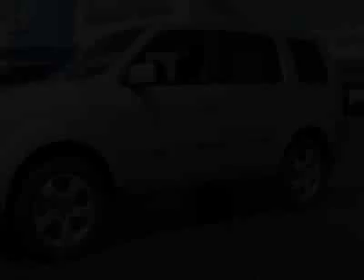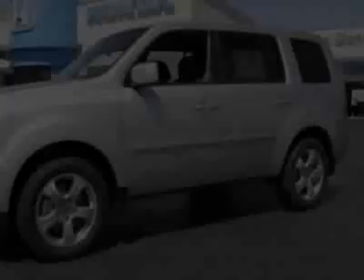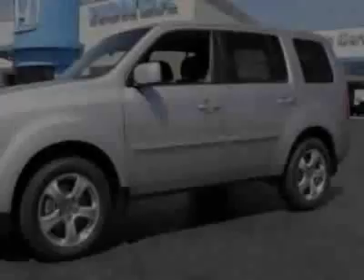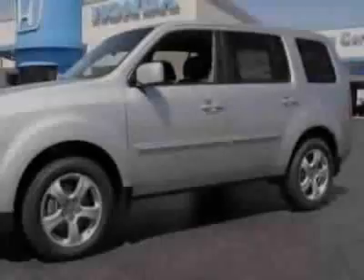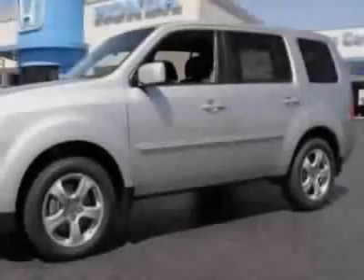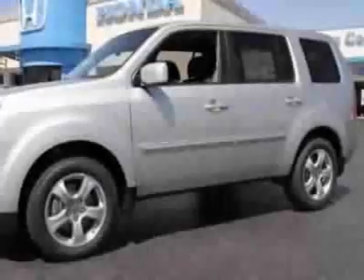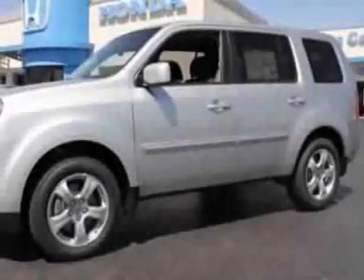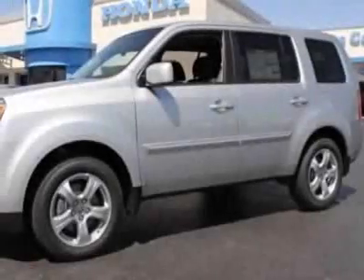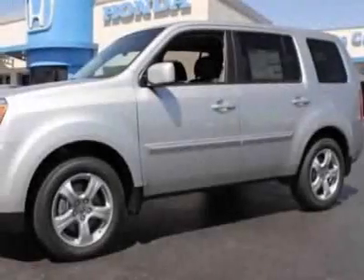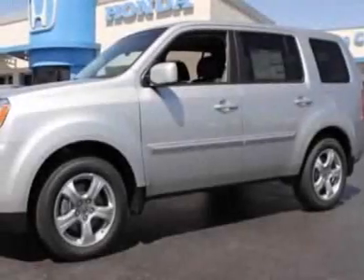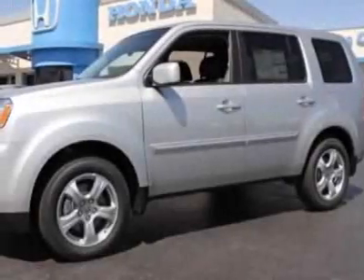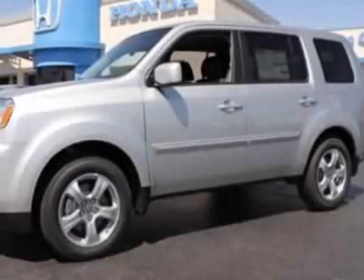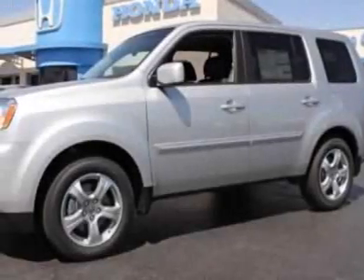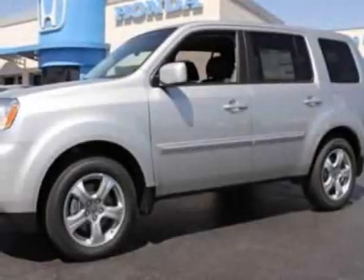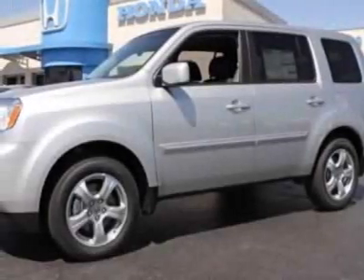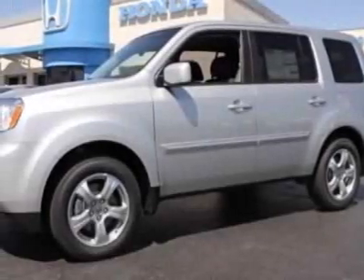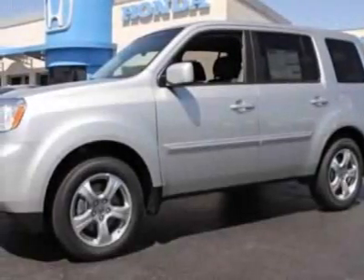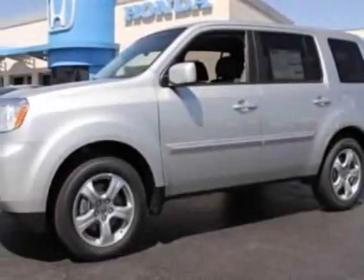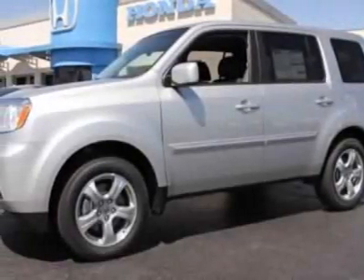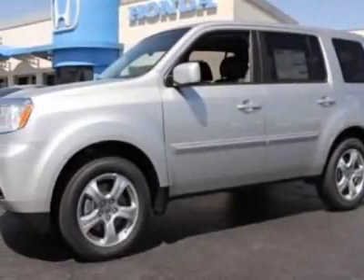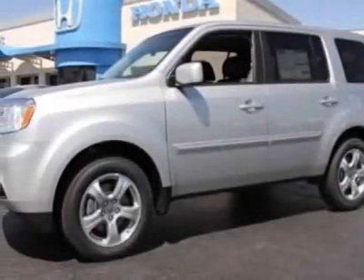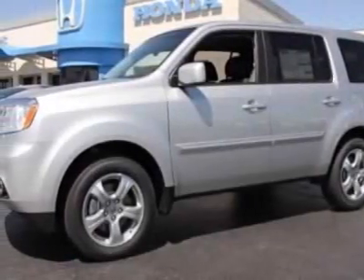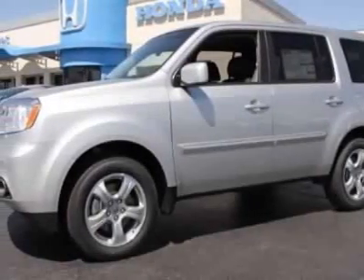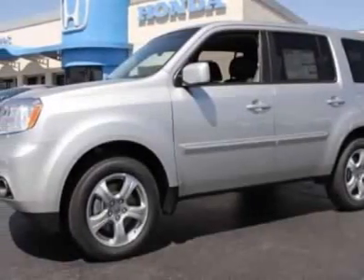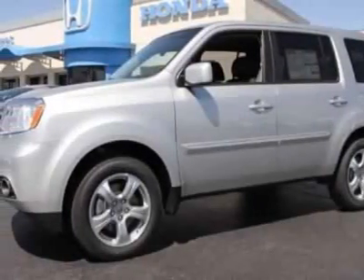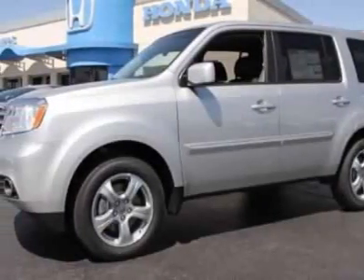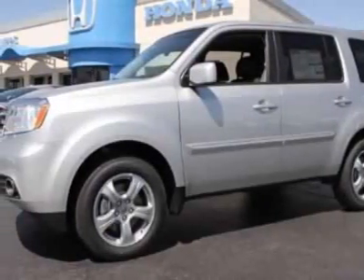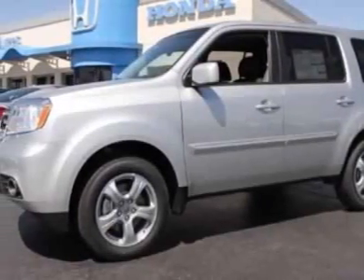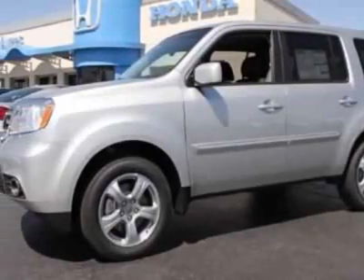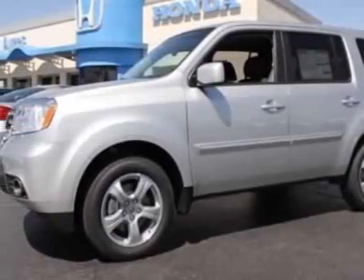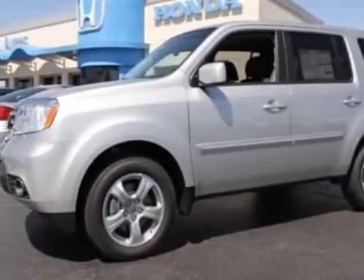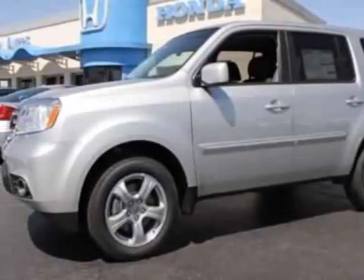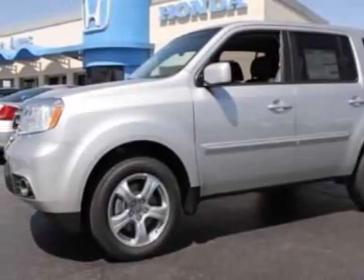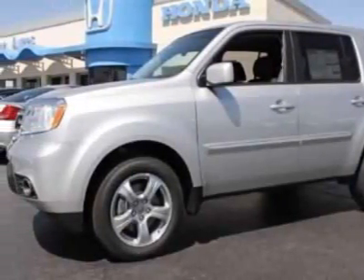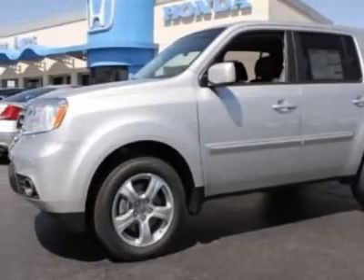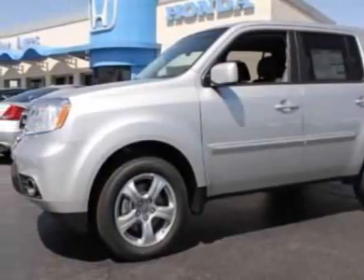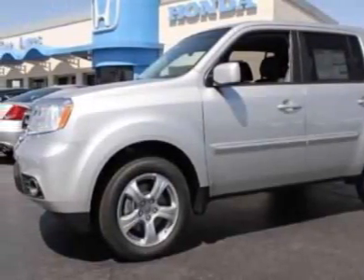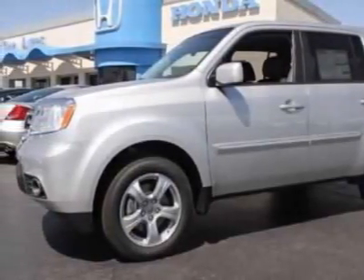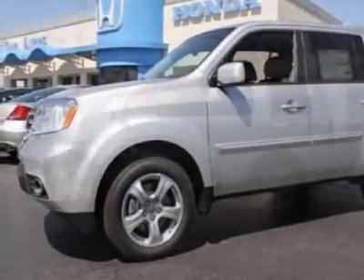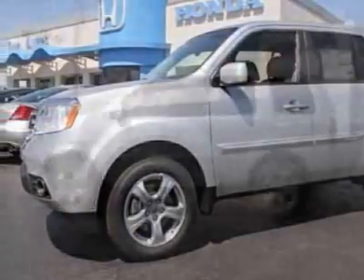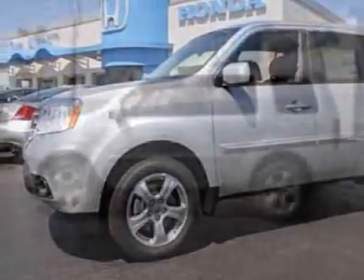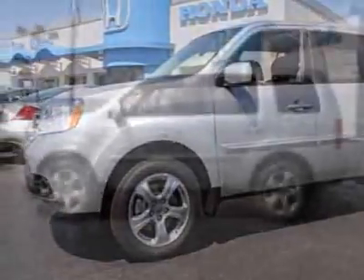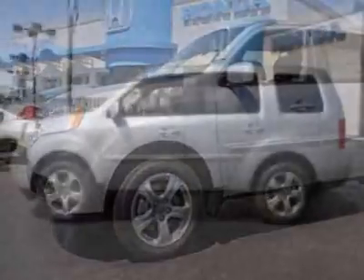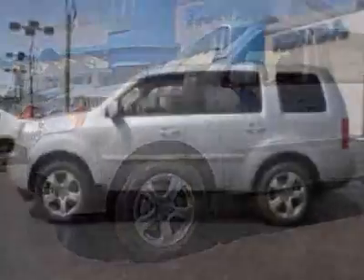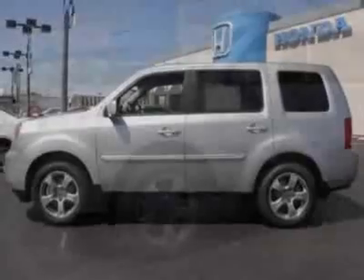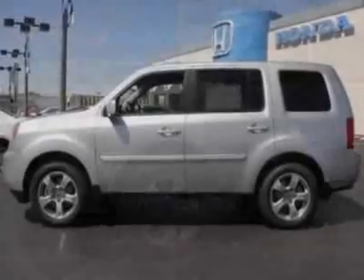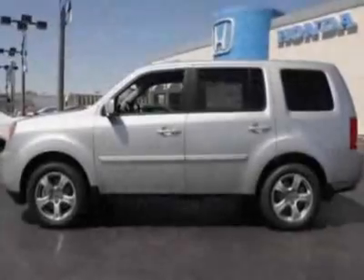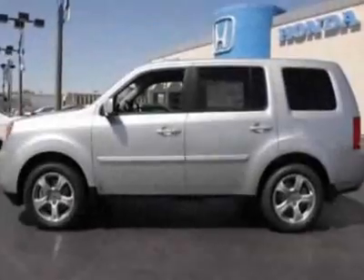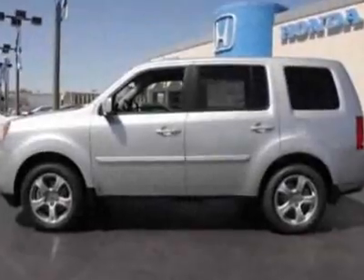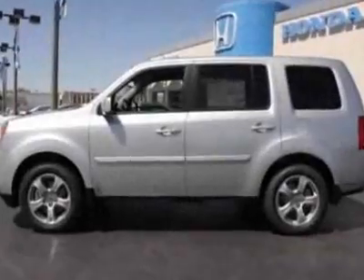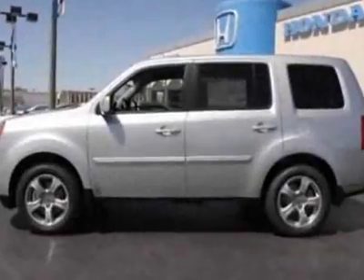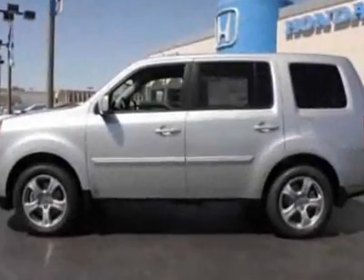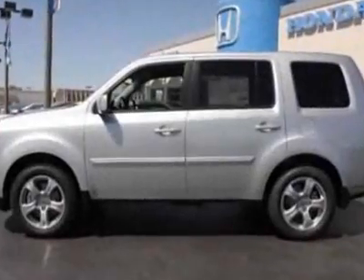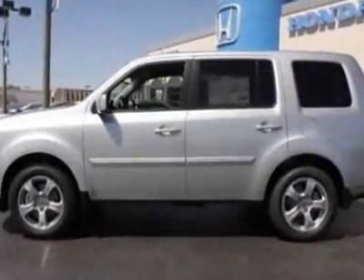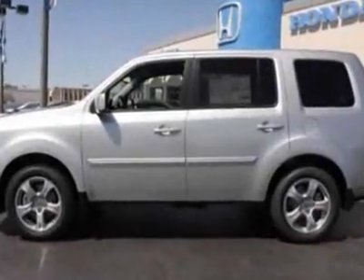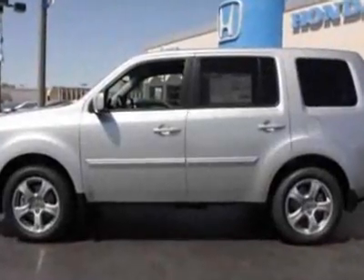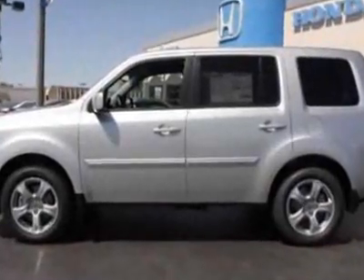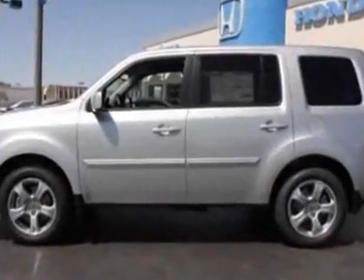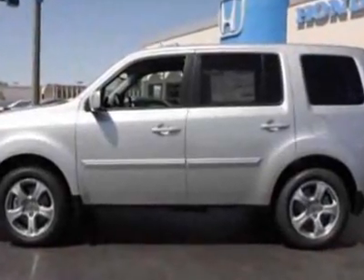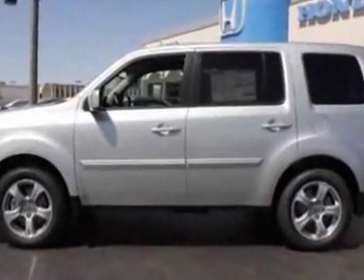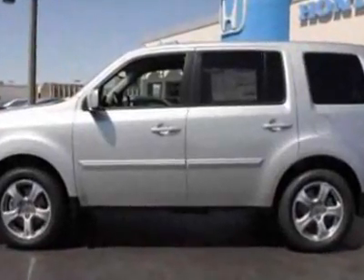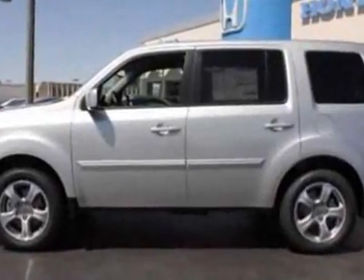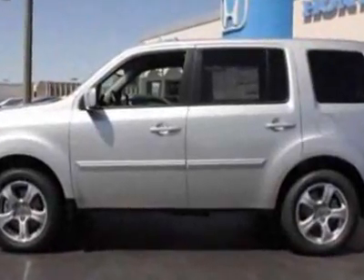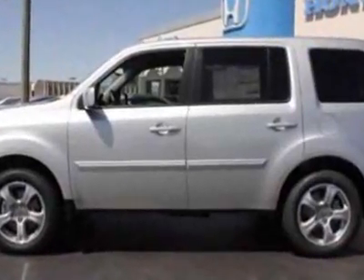Take a look at this new 2012 Honda Pilot. For your protection, this vehicle has a full factory warranty.